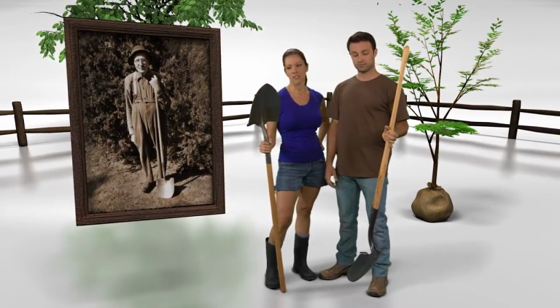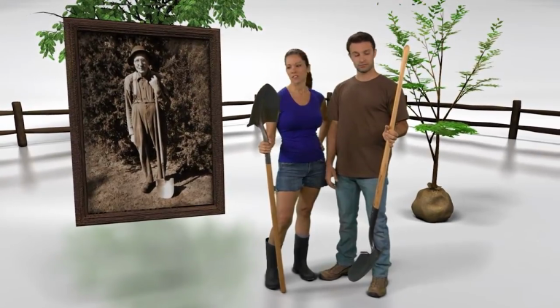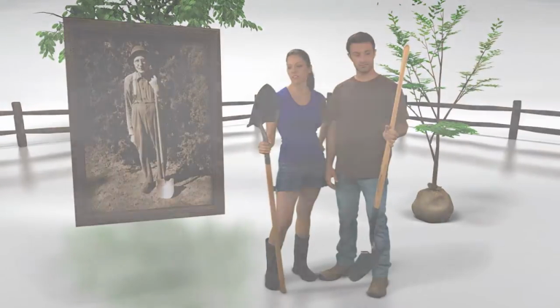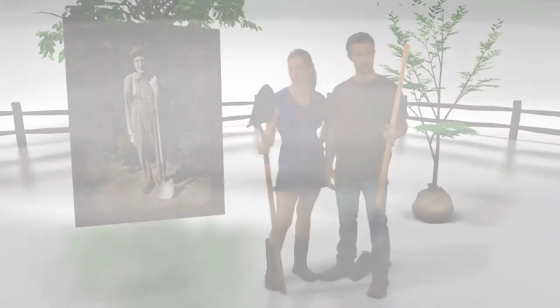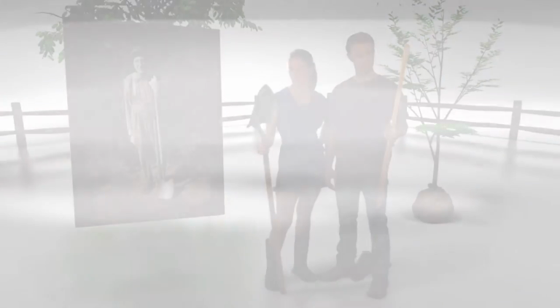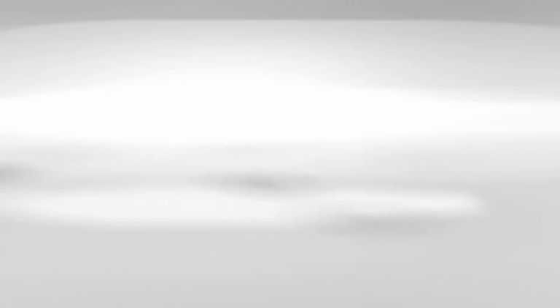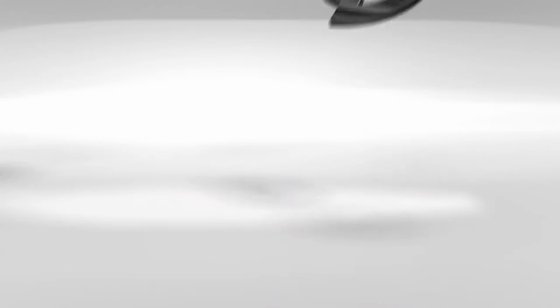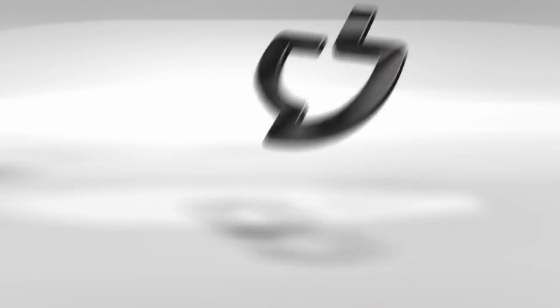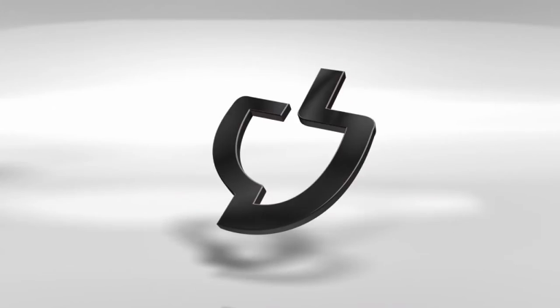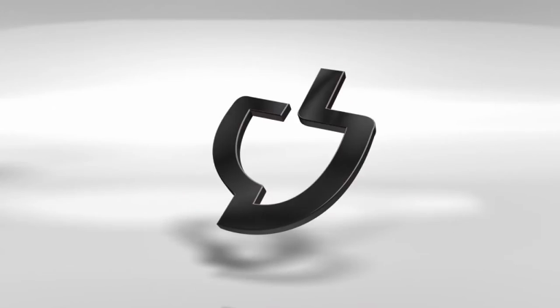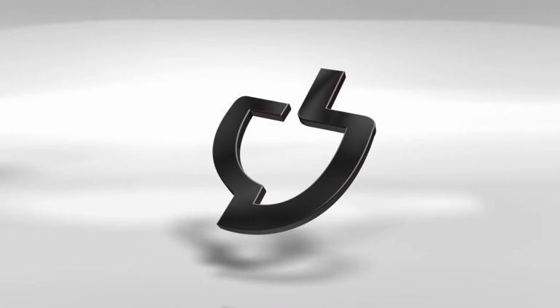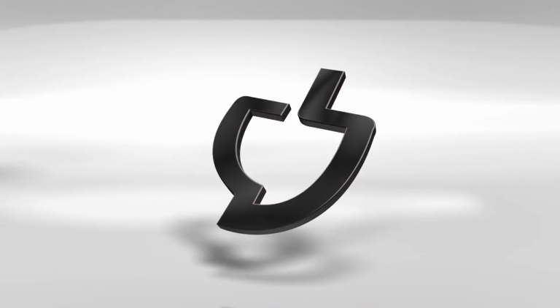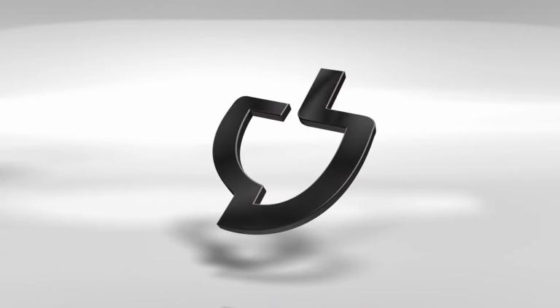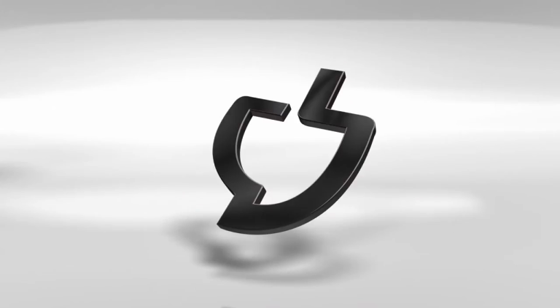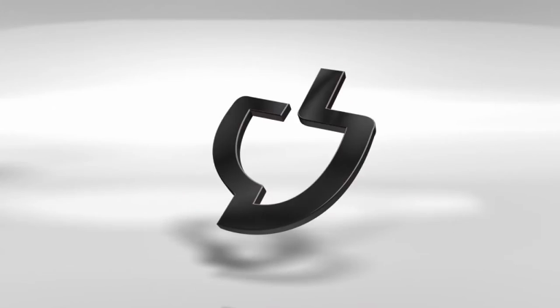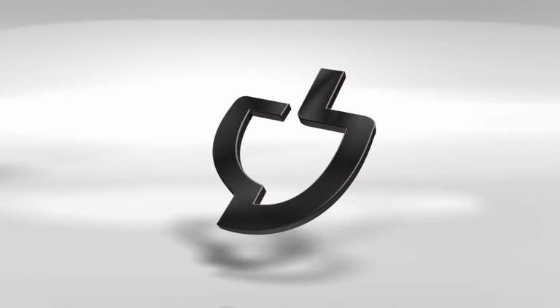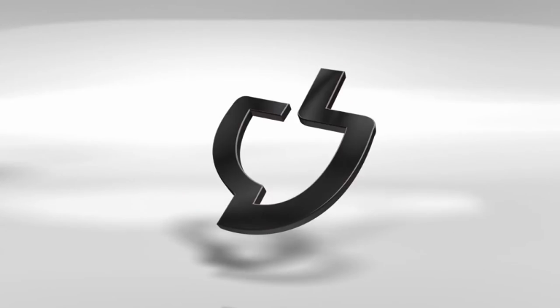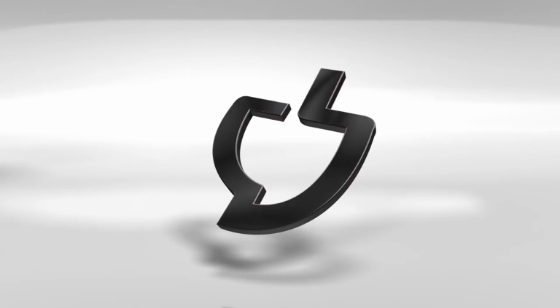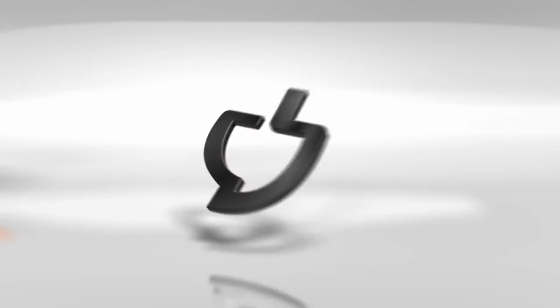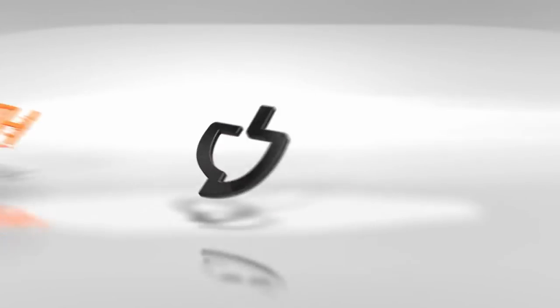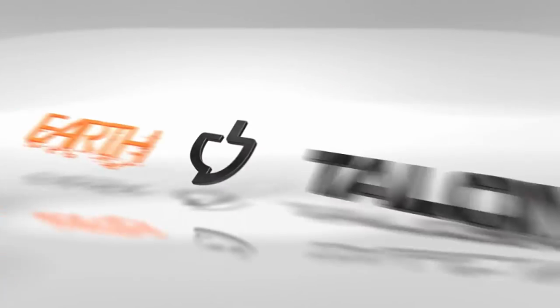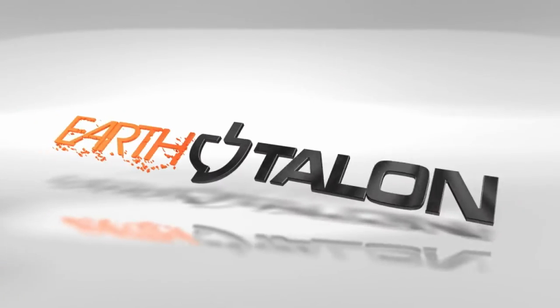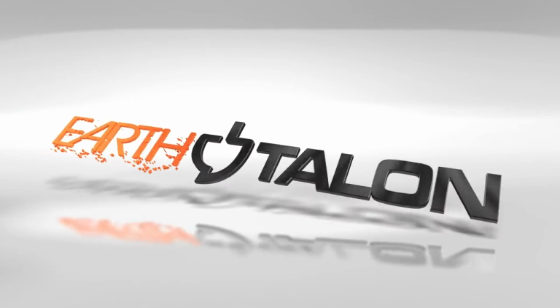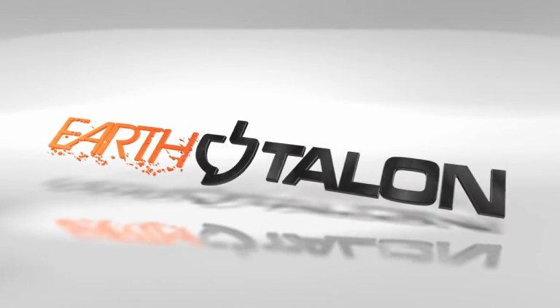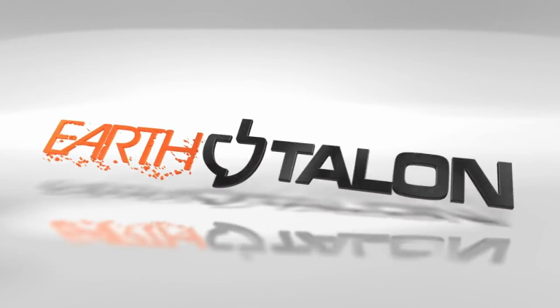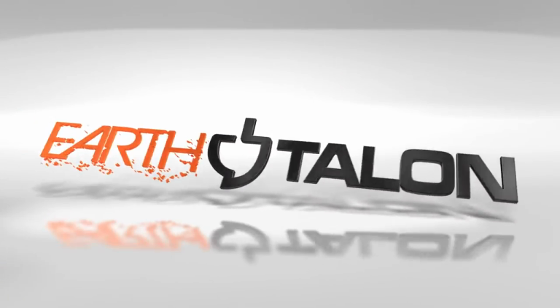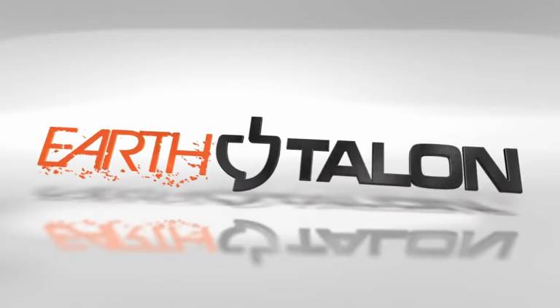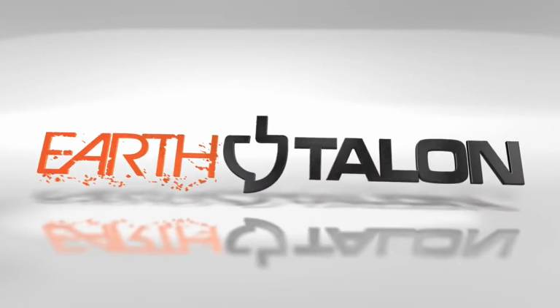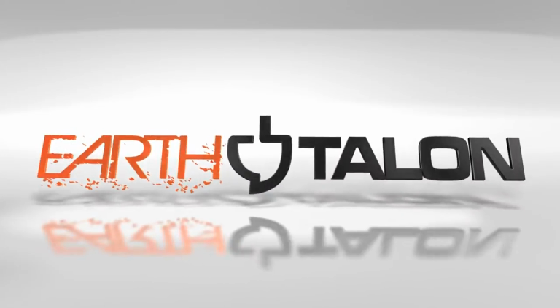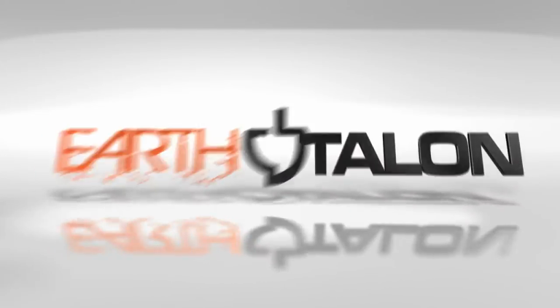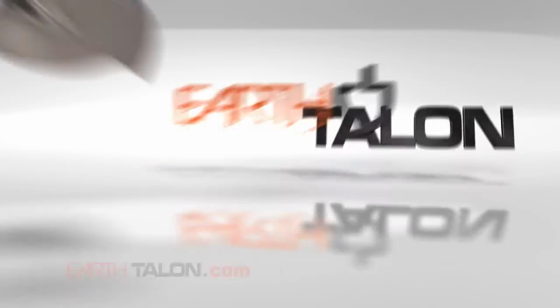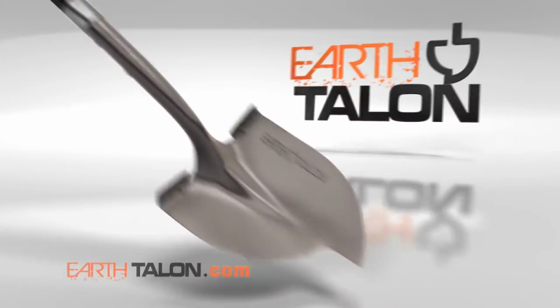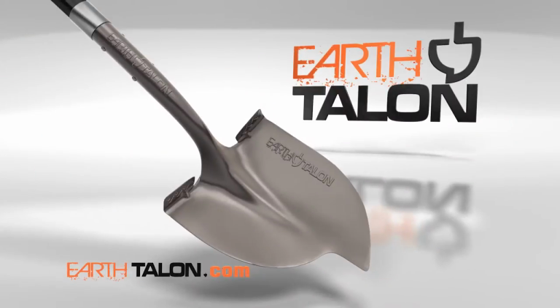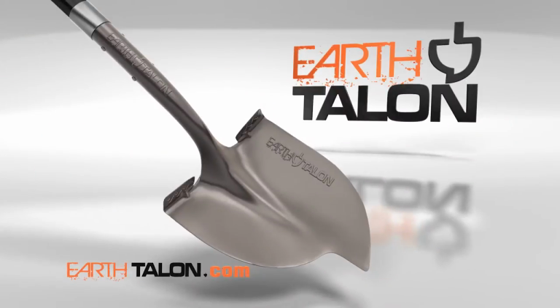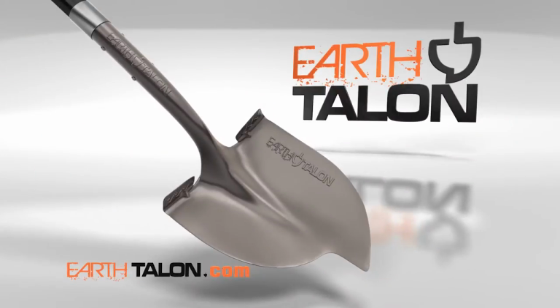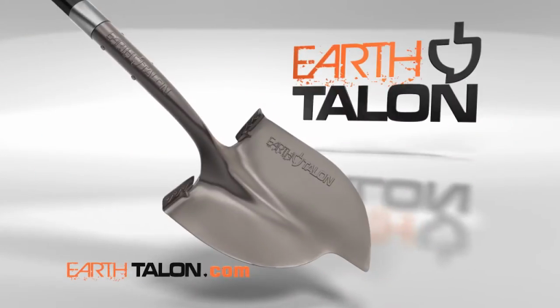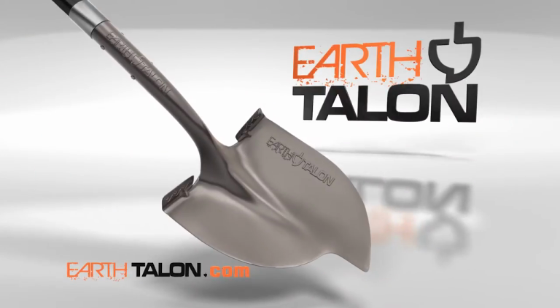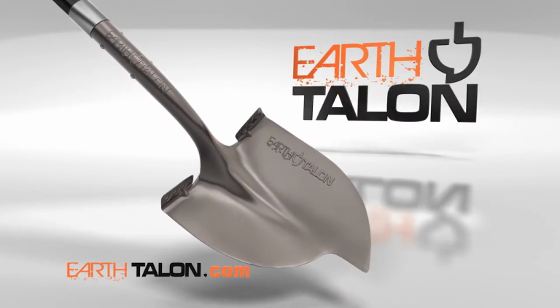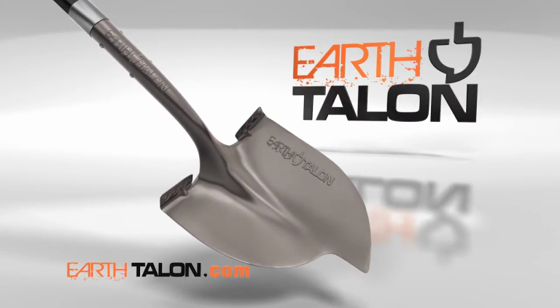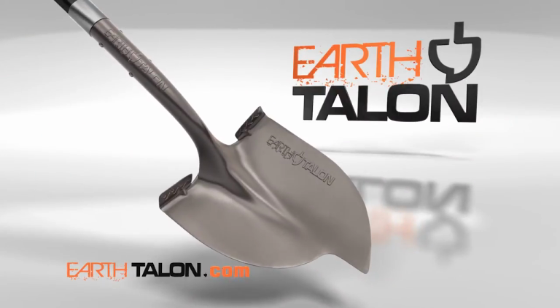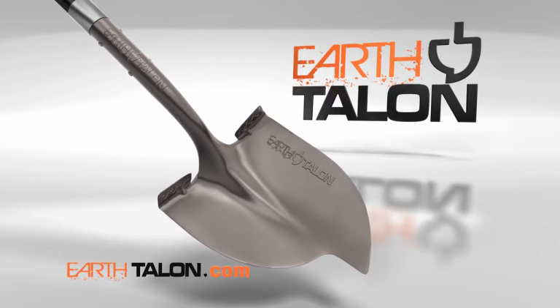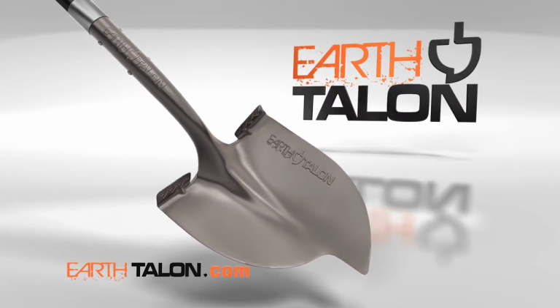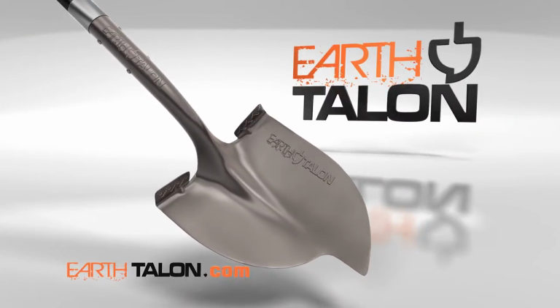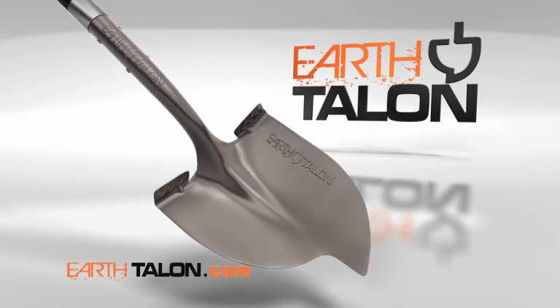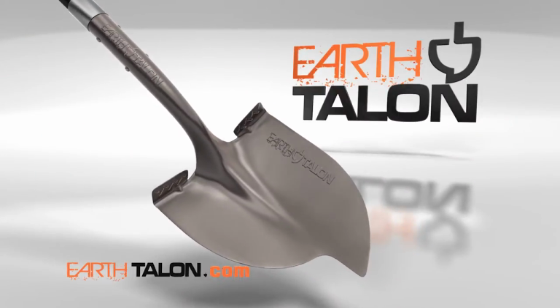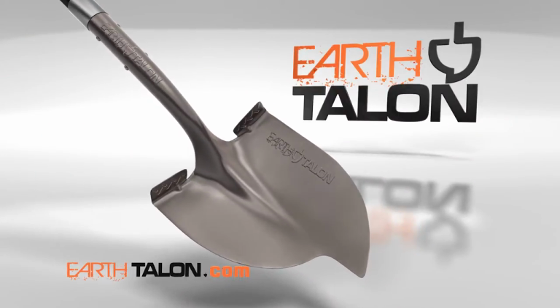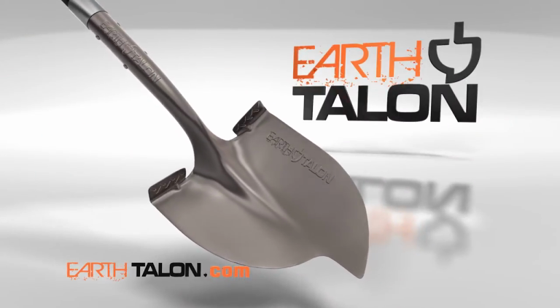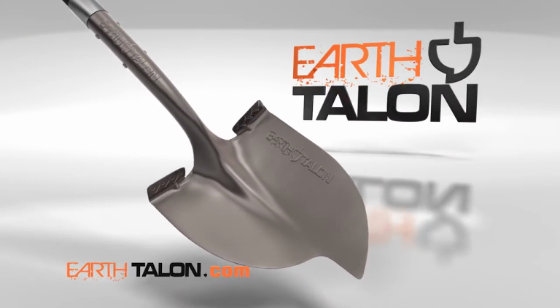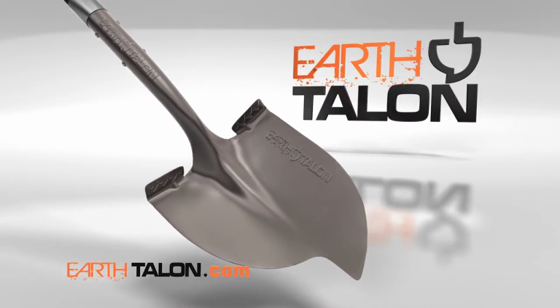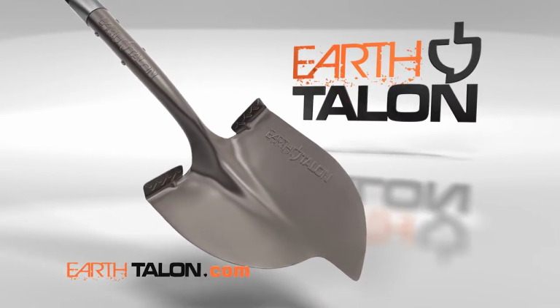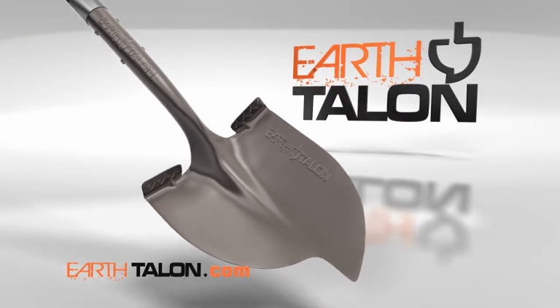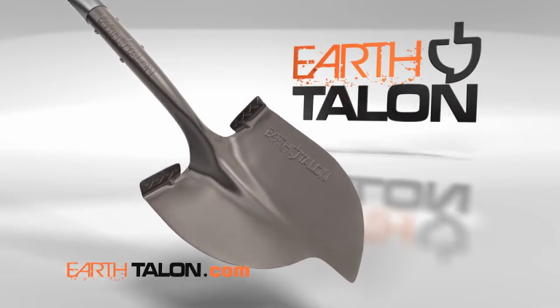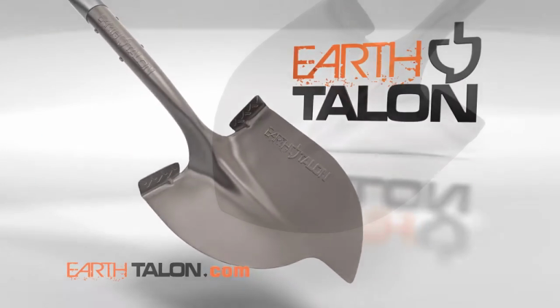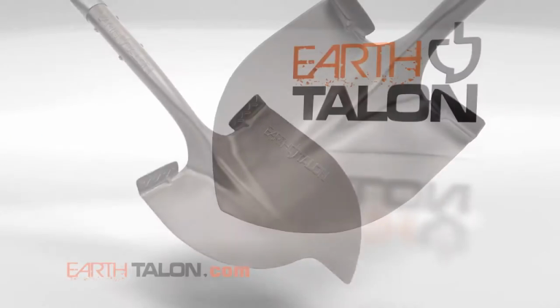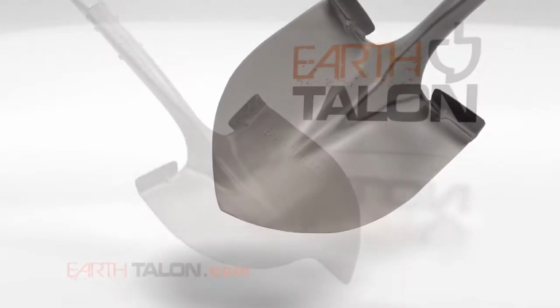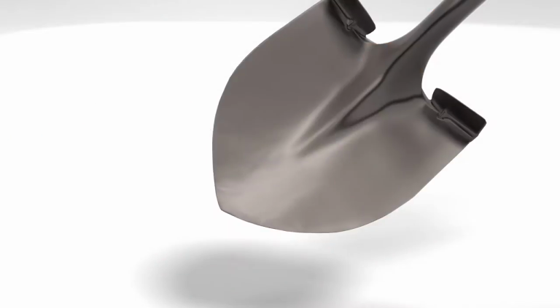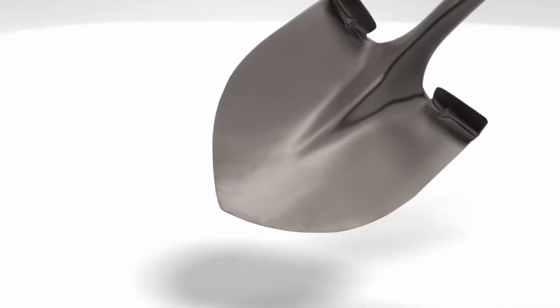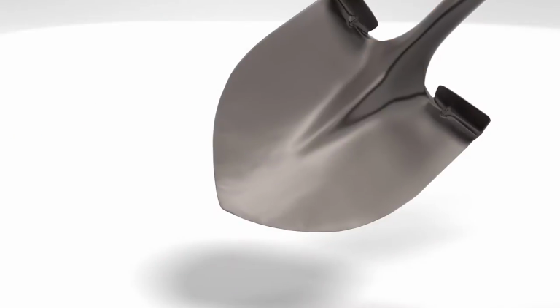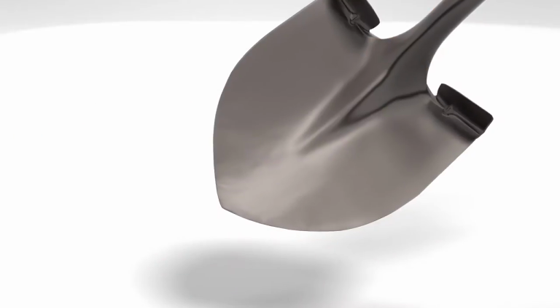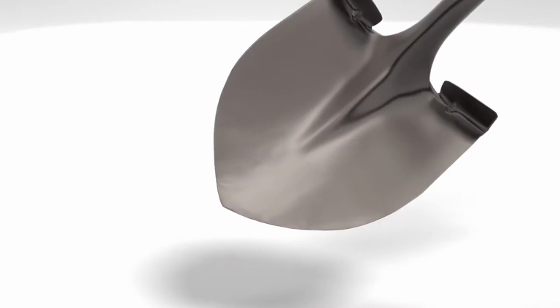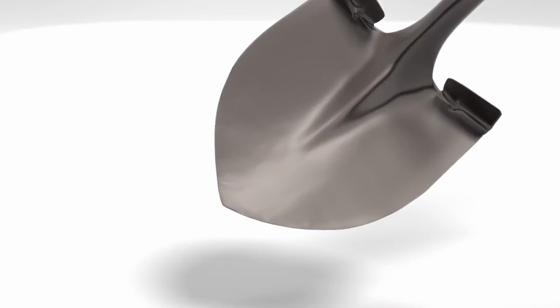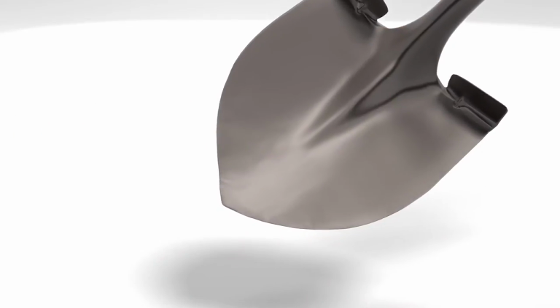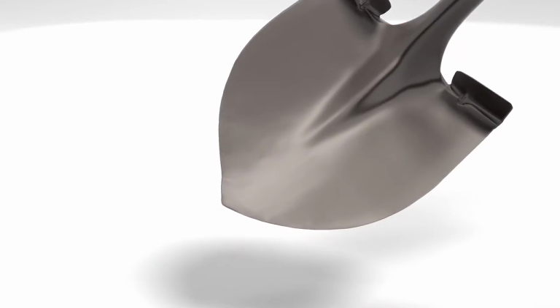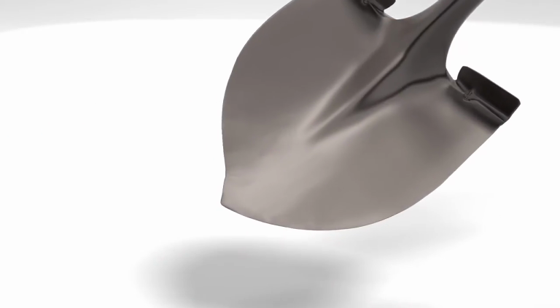Well, they have changed. Introducing the Earth Talon. Our innovative design makes digging much easier. Here's why.